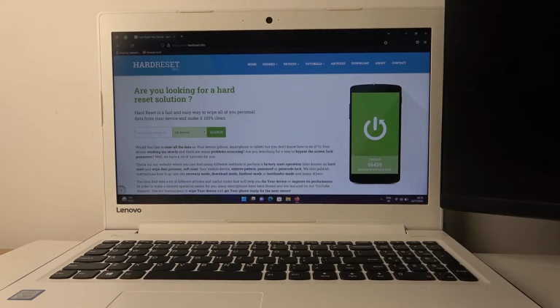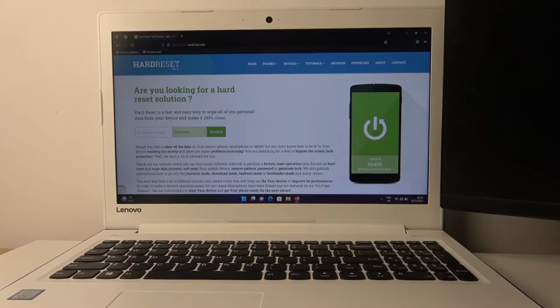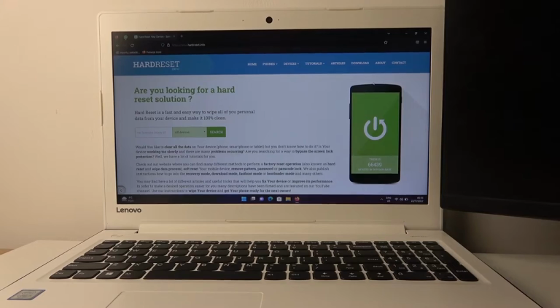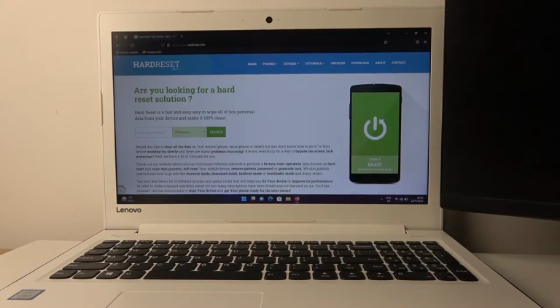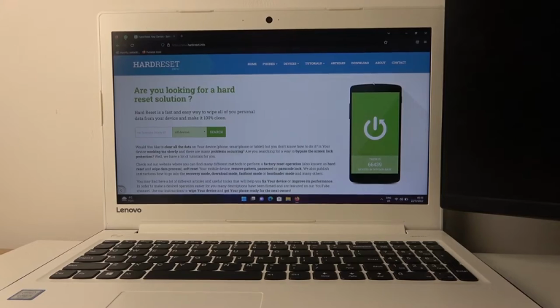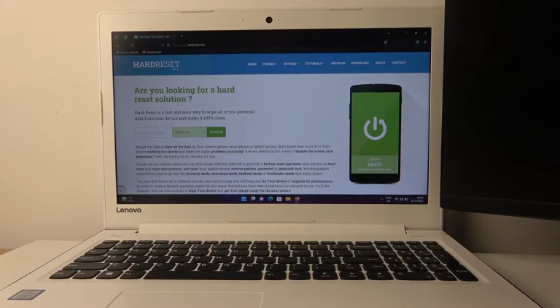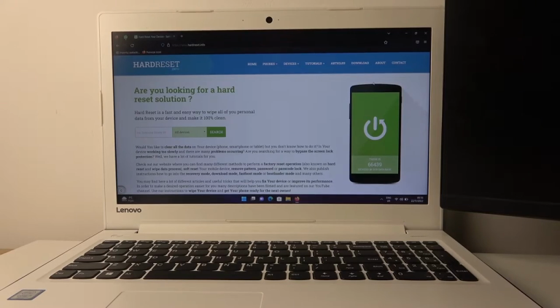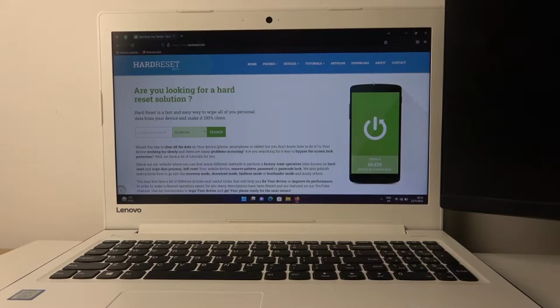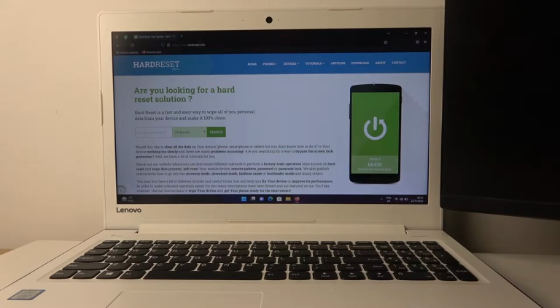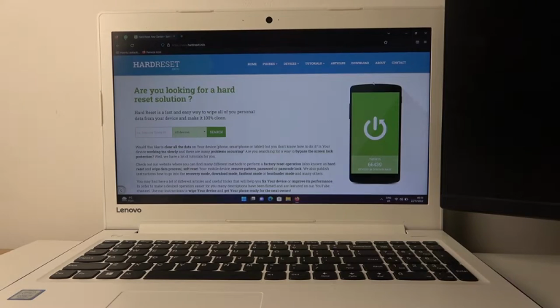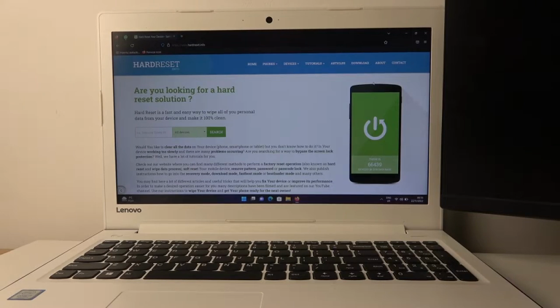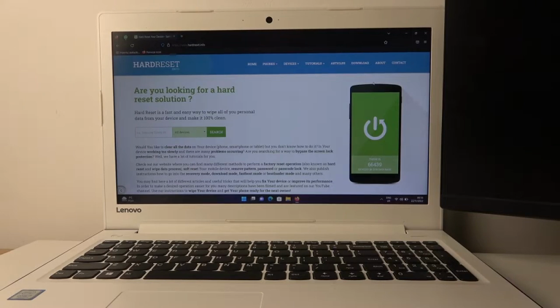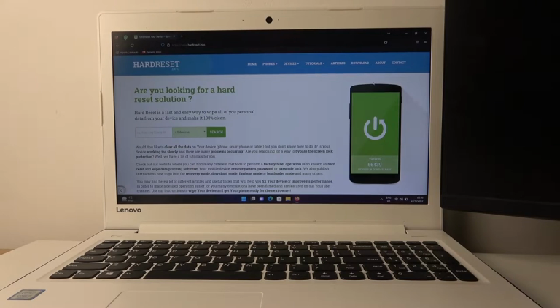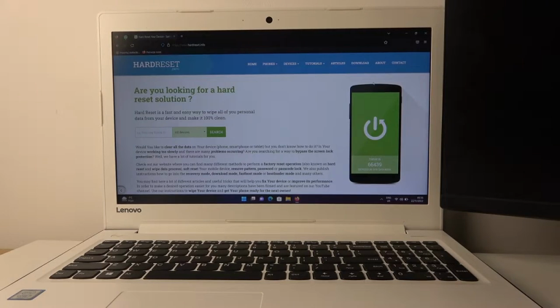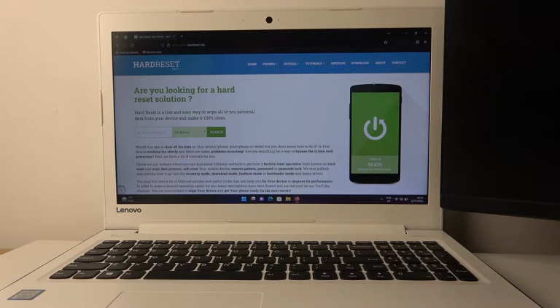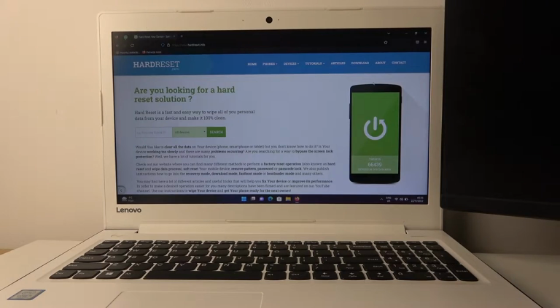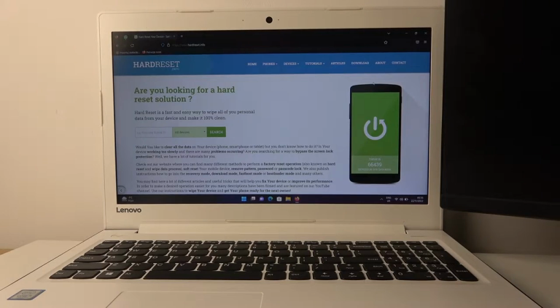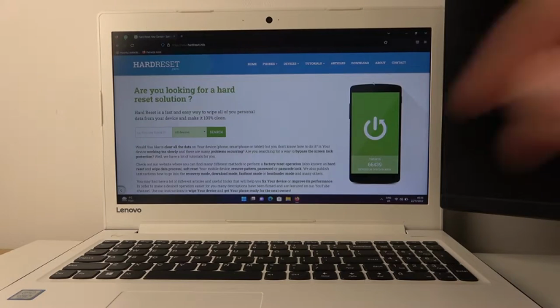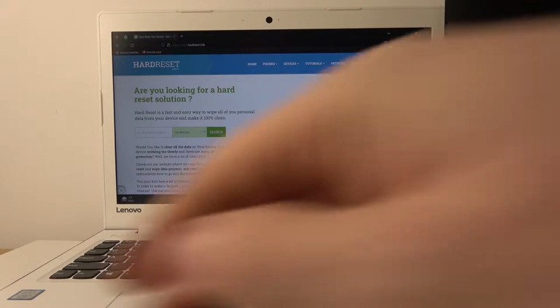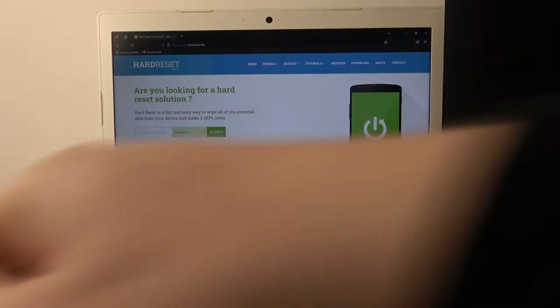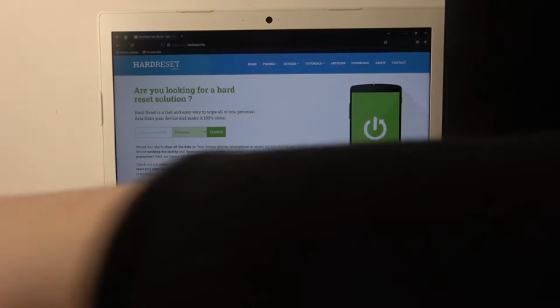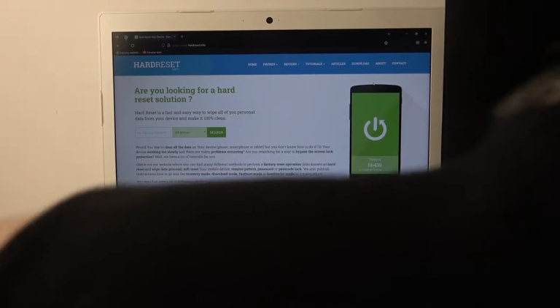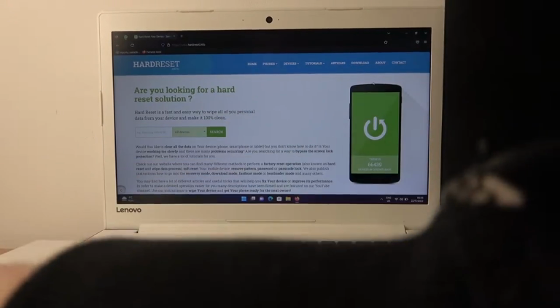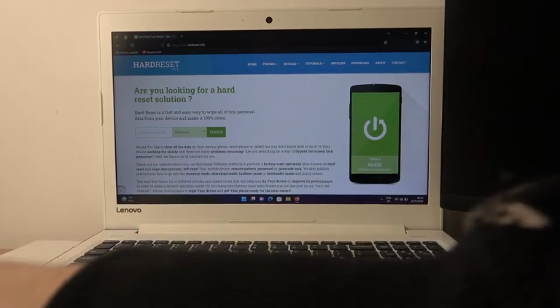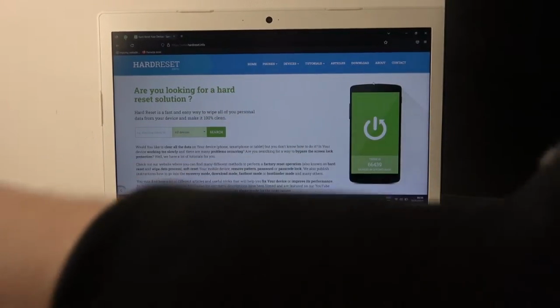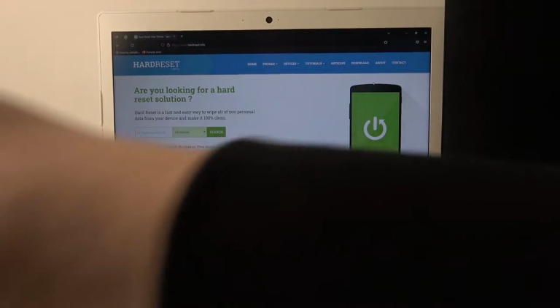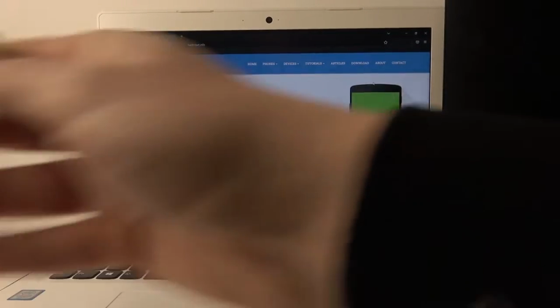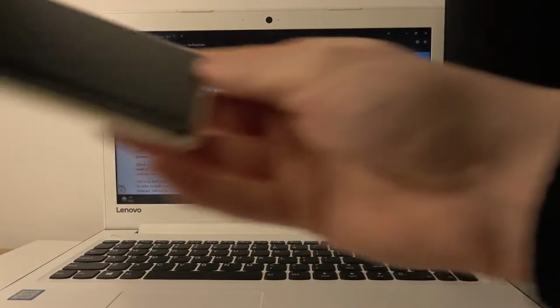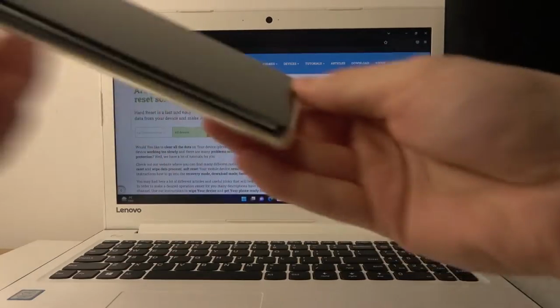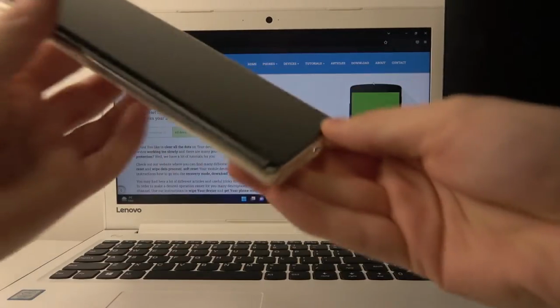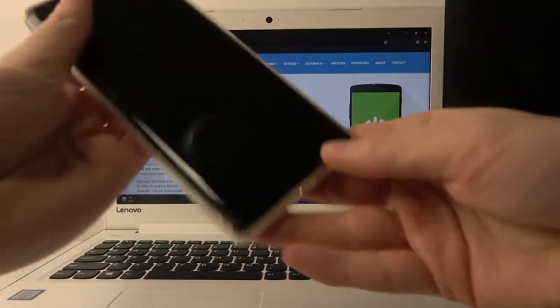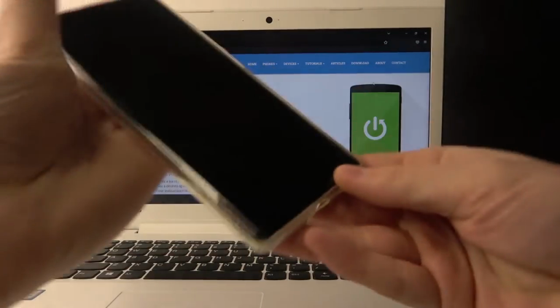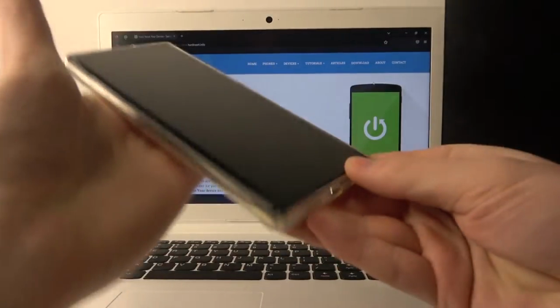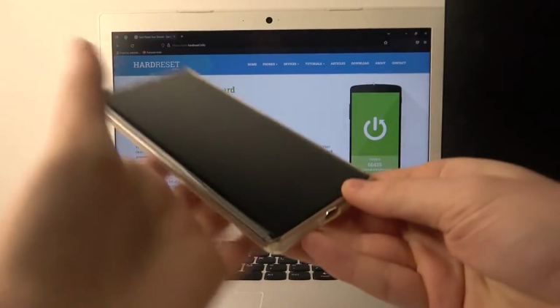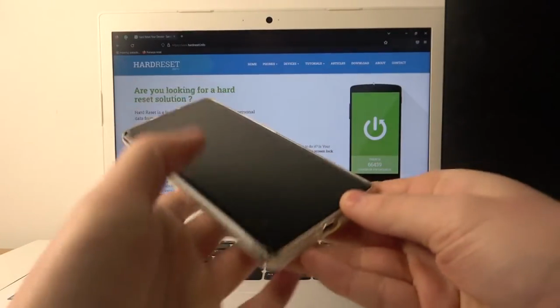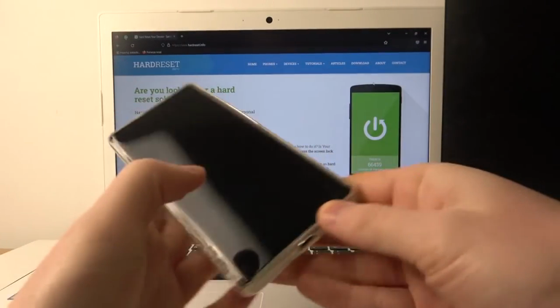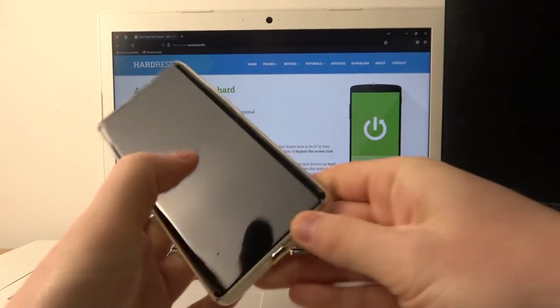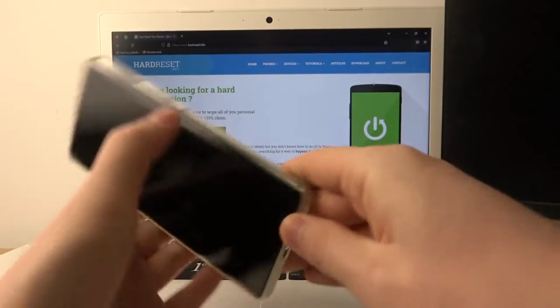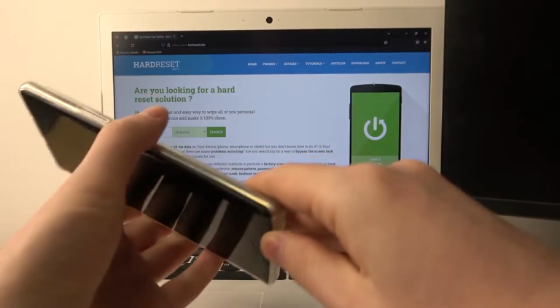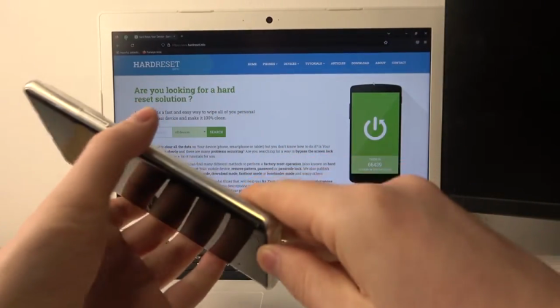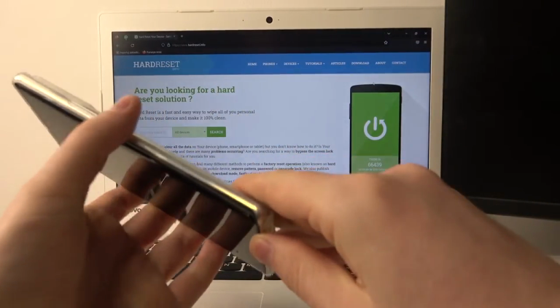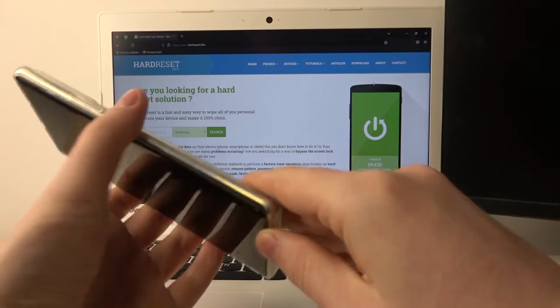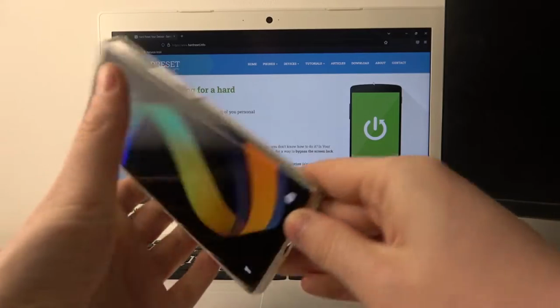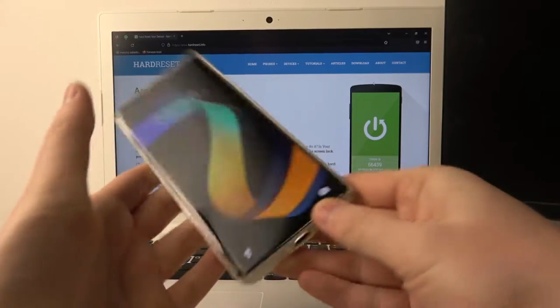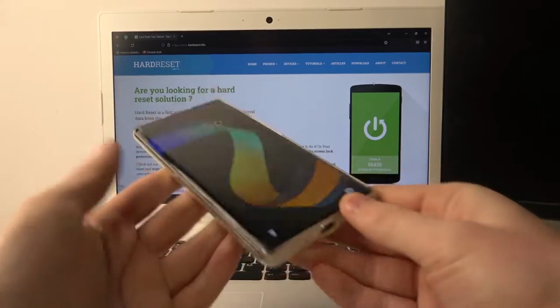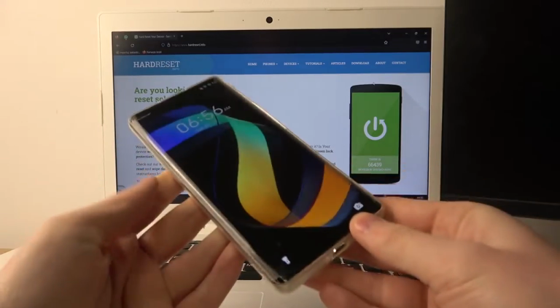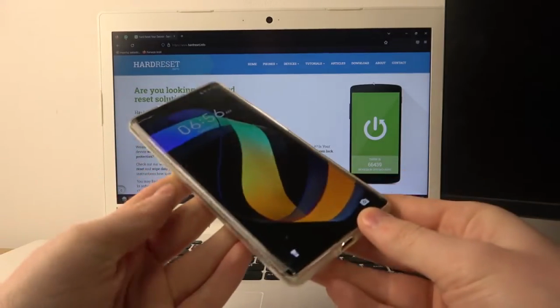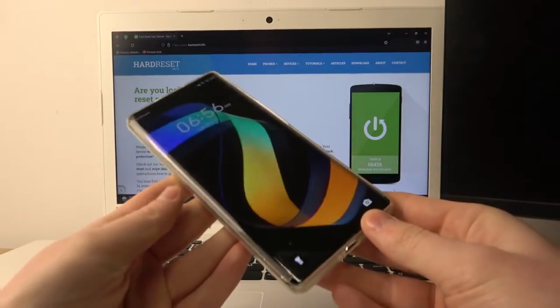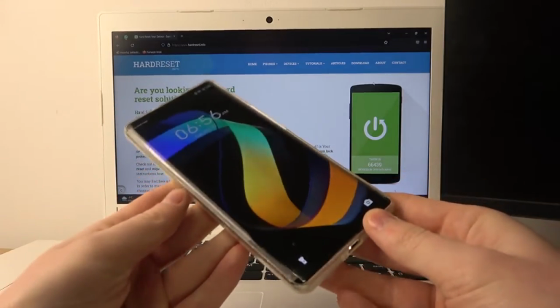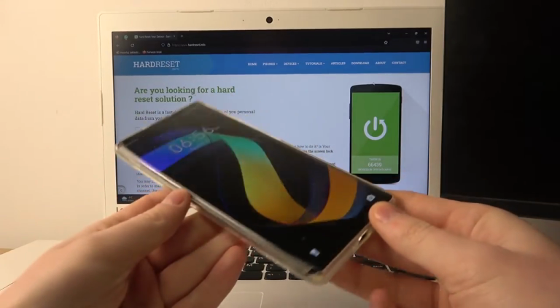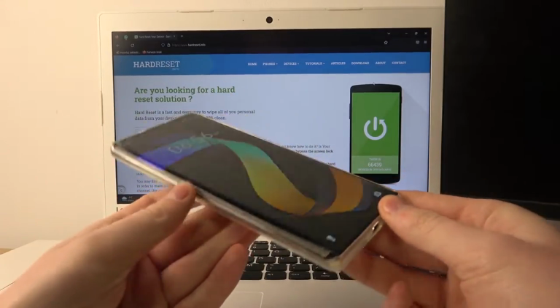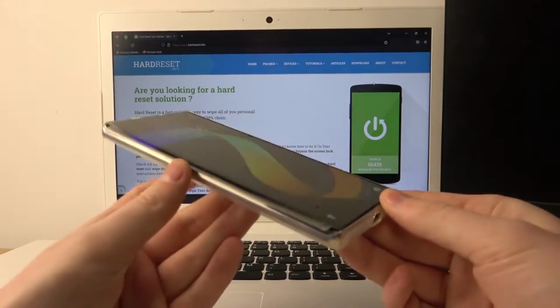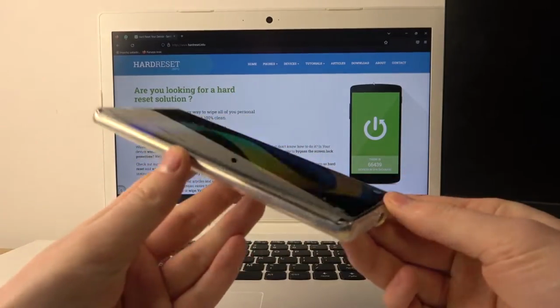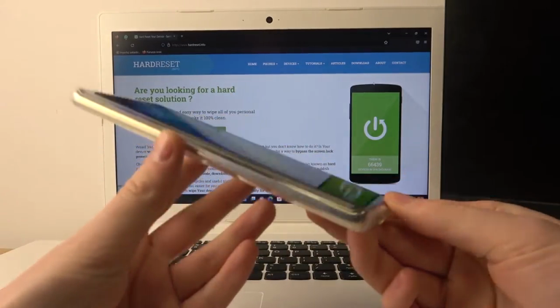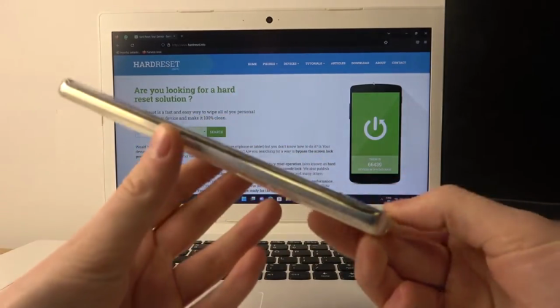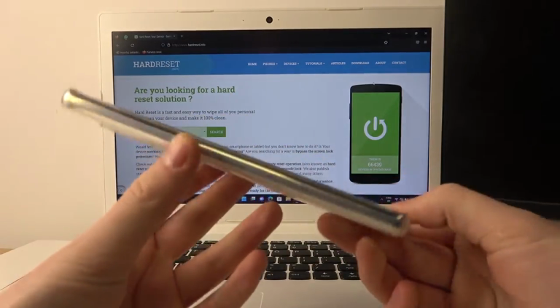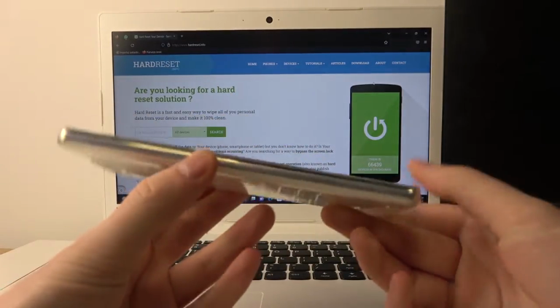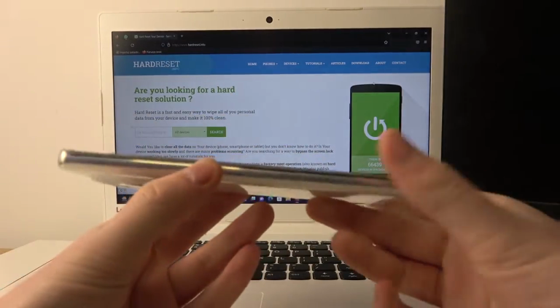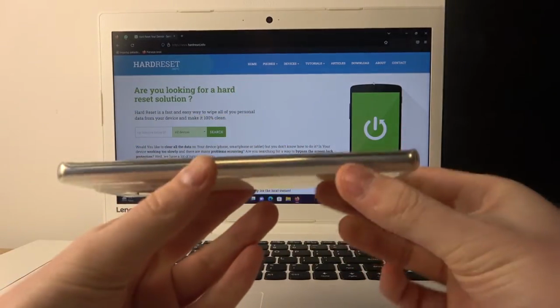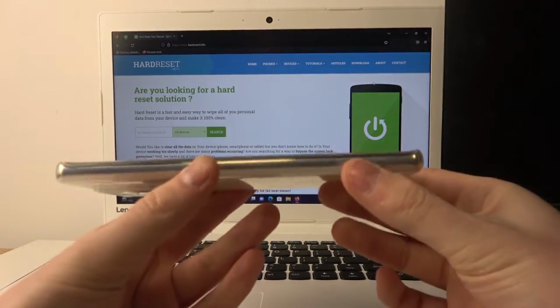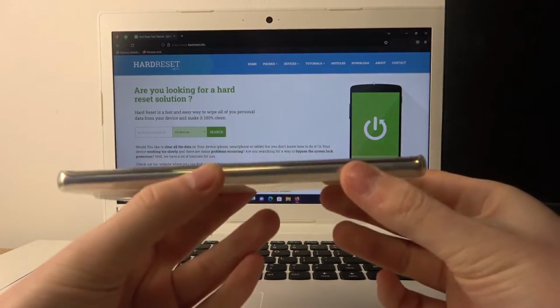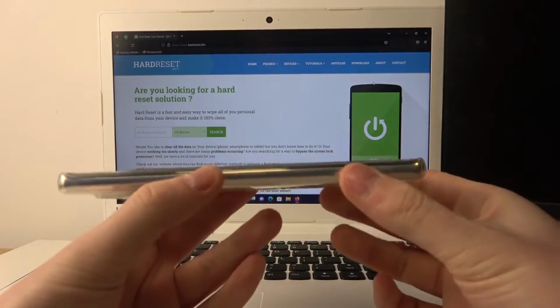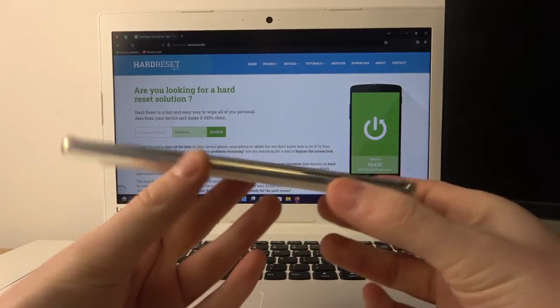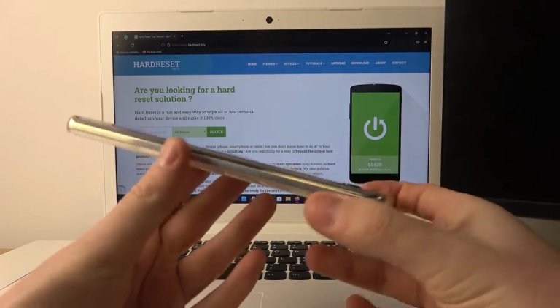Hello! In this video I'm going to show you how to connect the Infinix Zero Ultra to your laptop or PC.